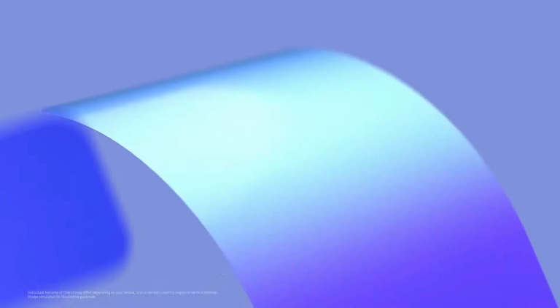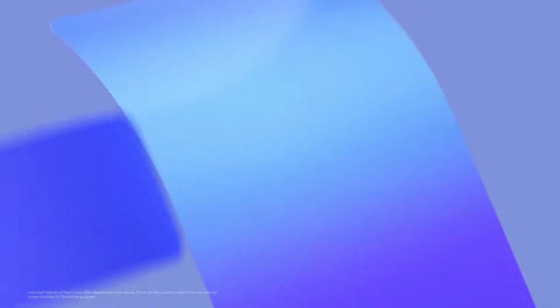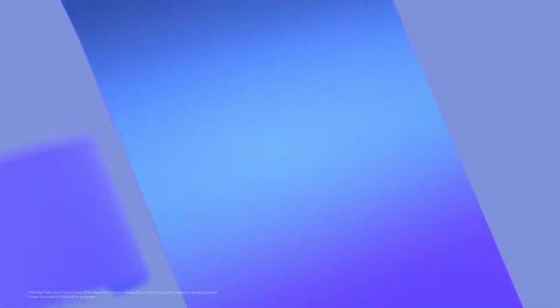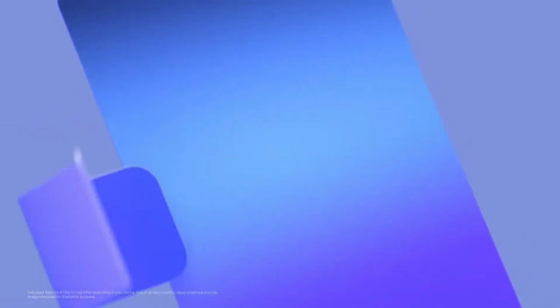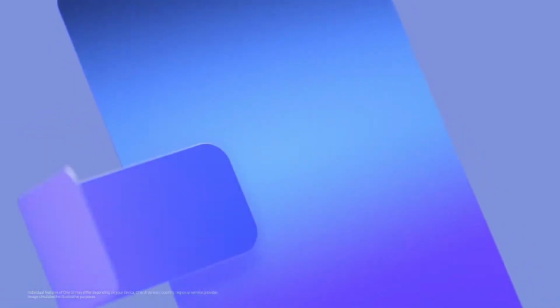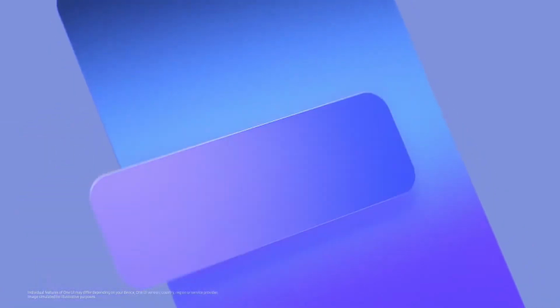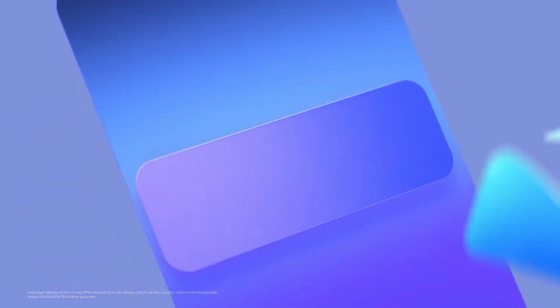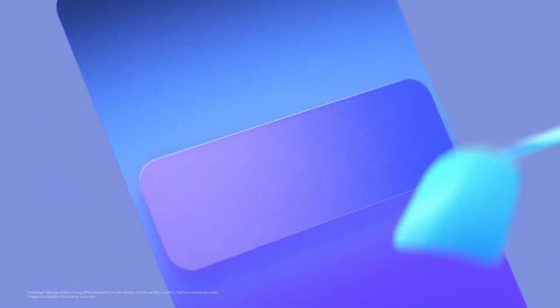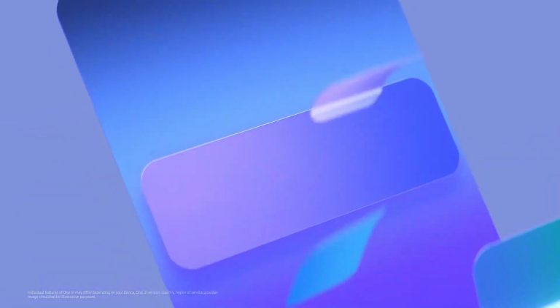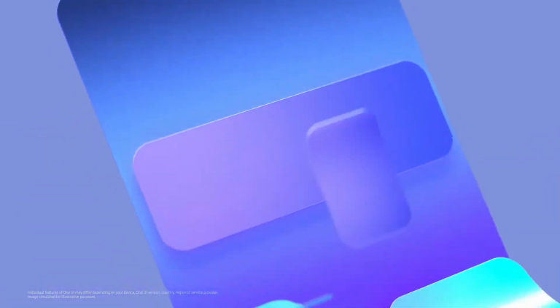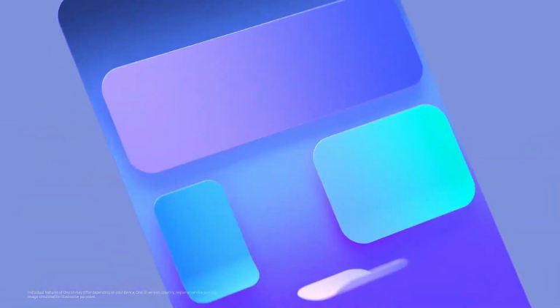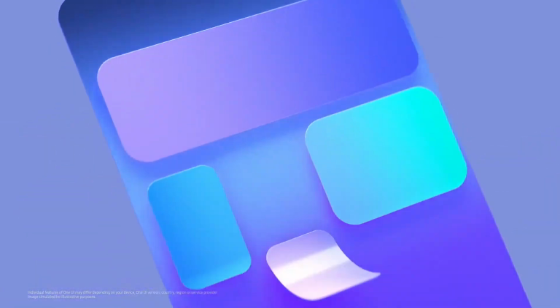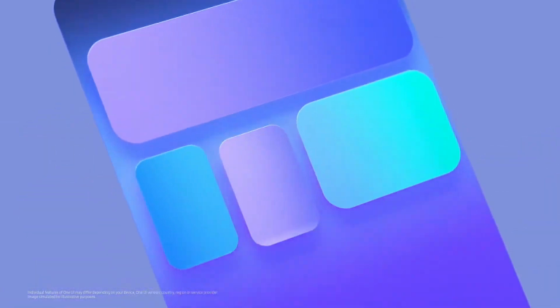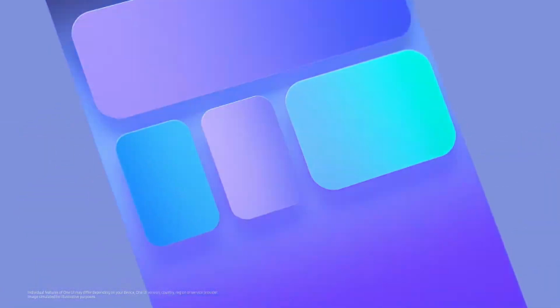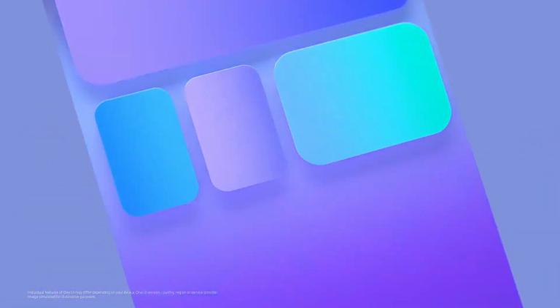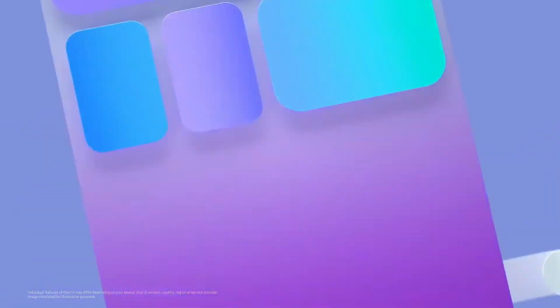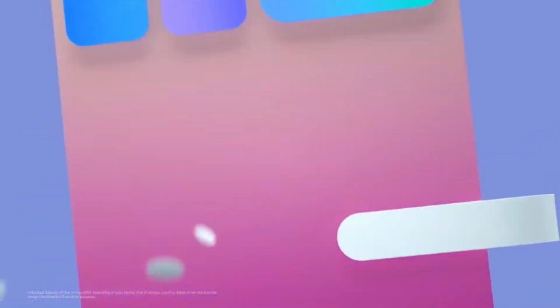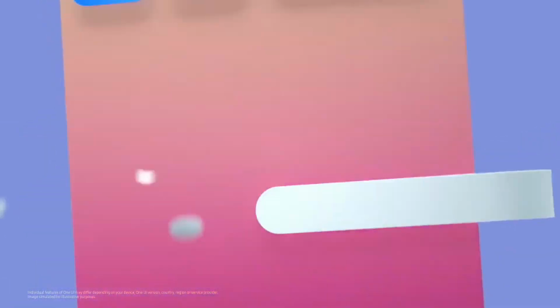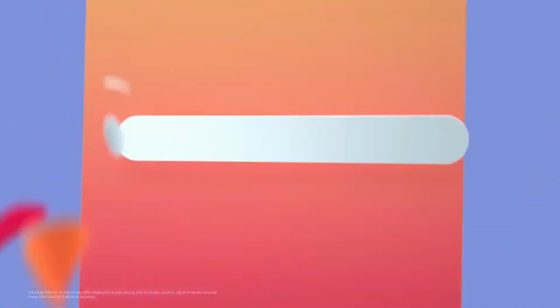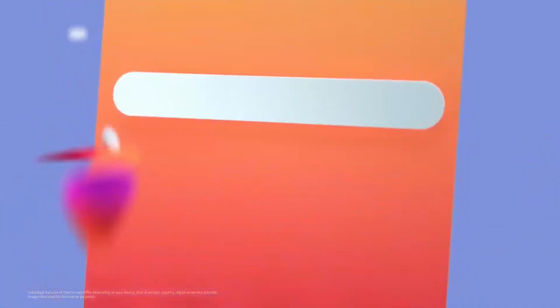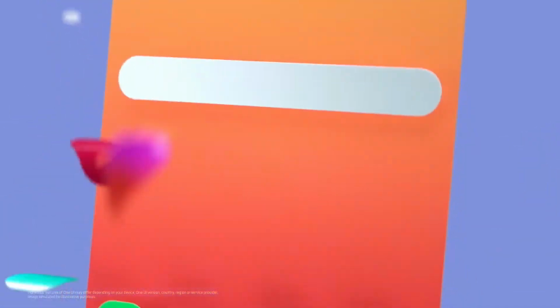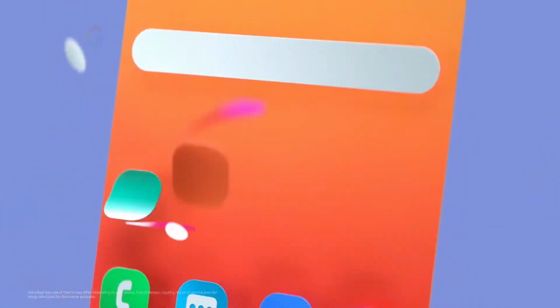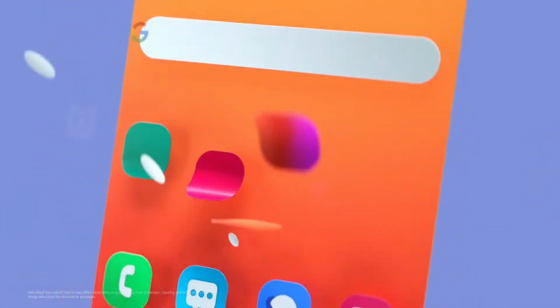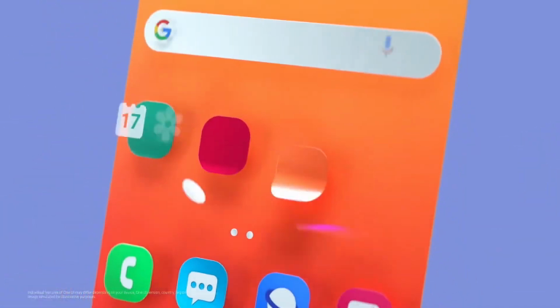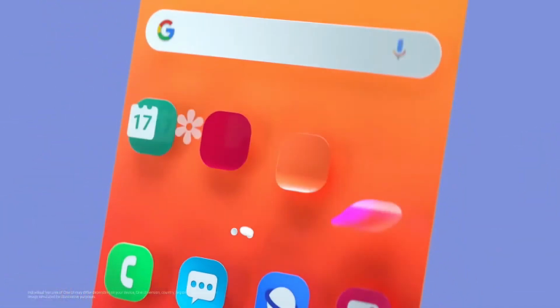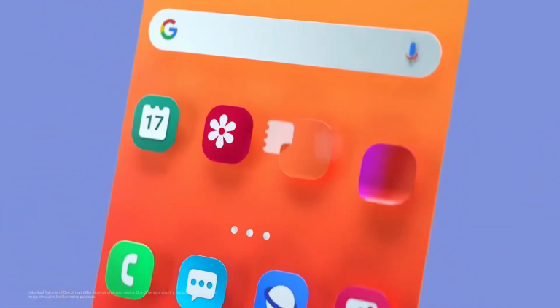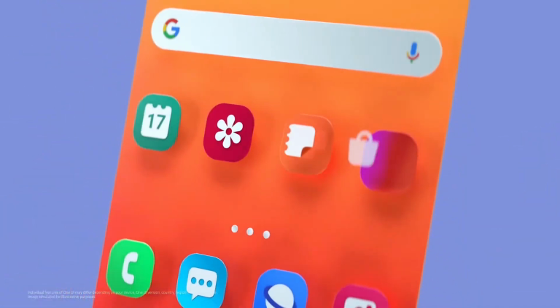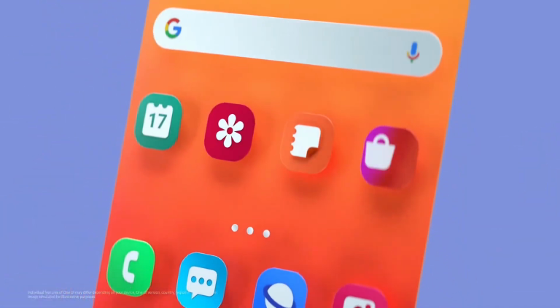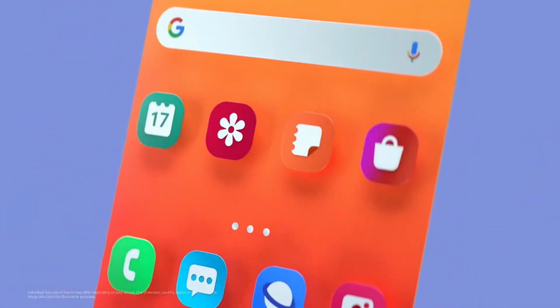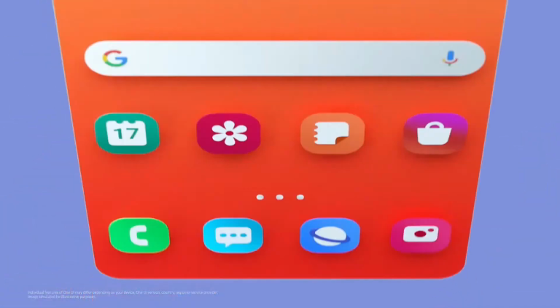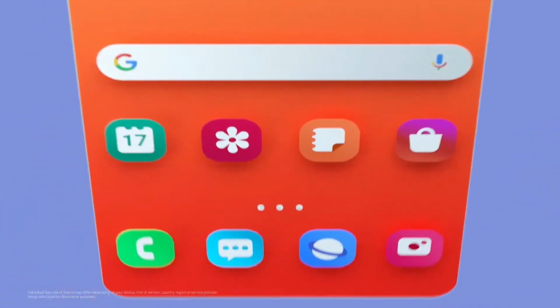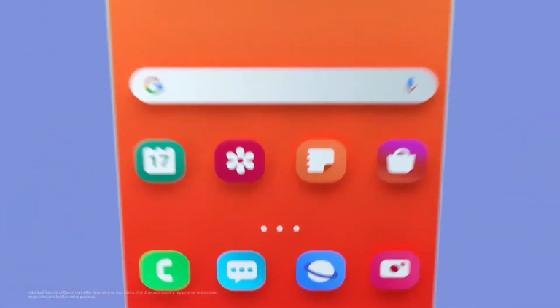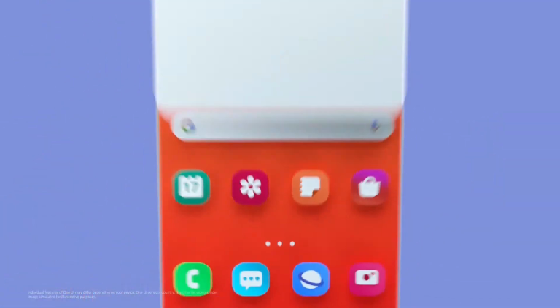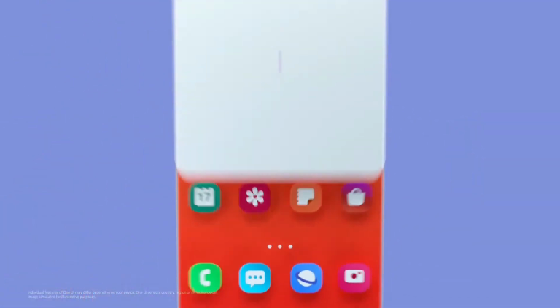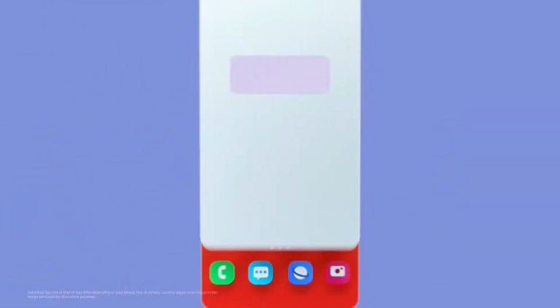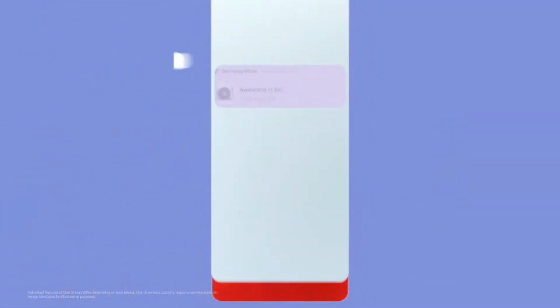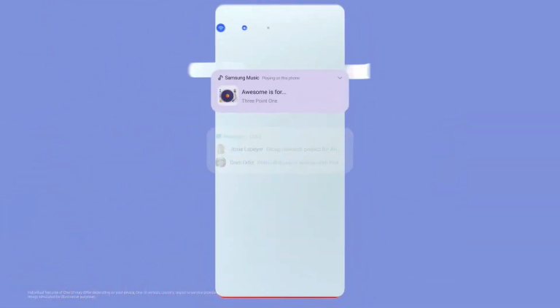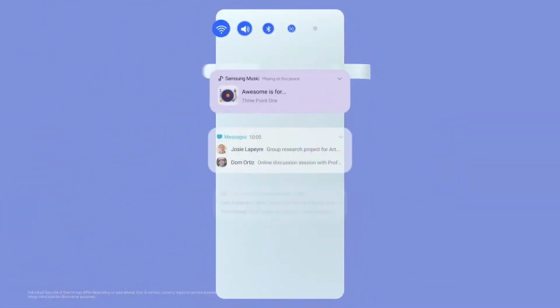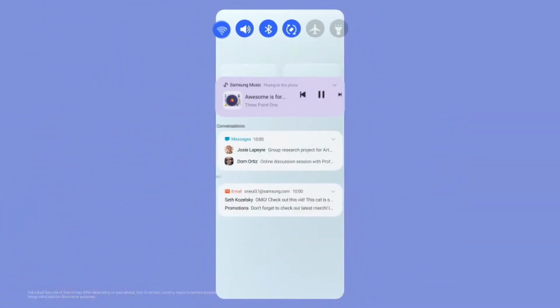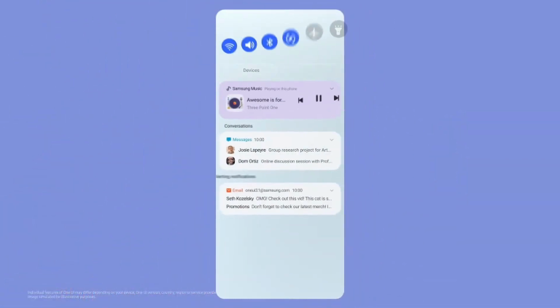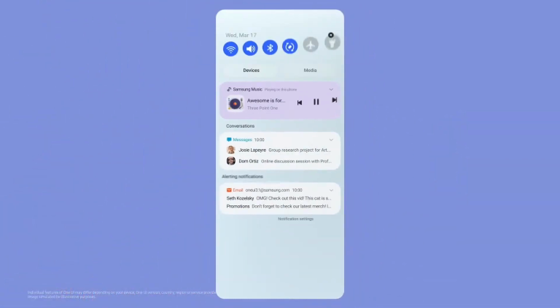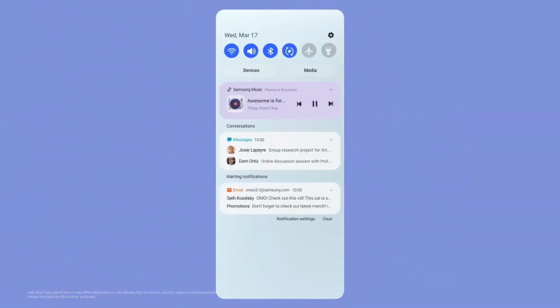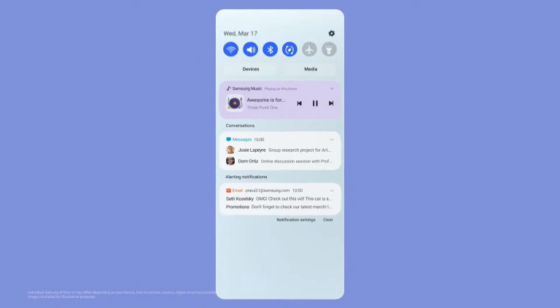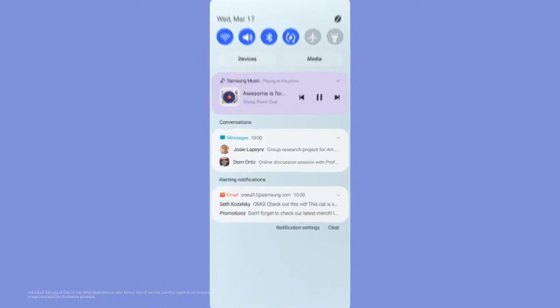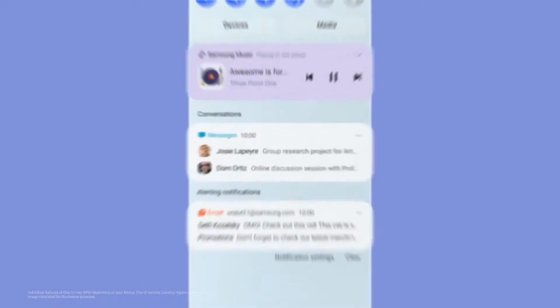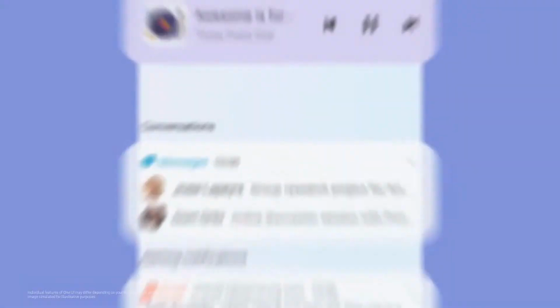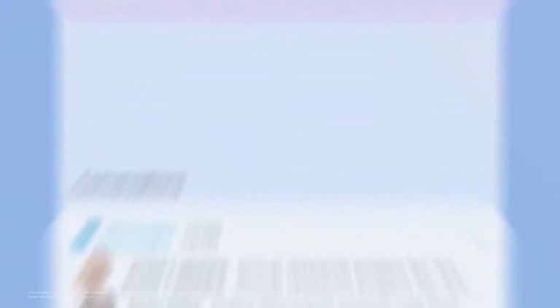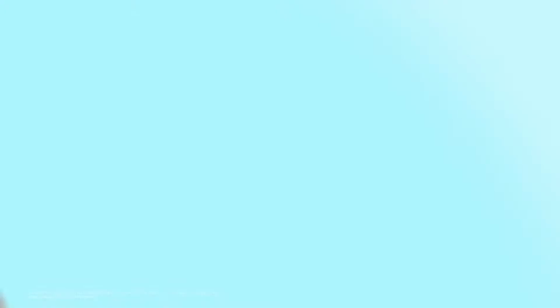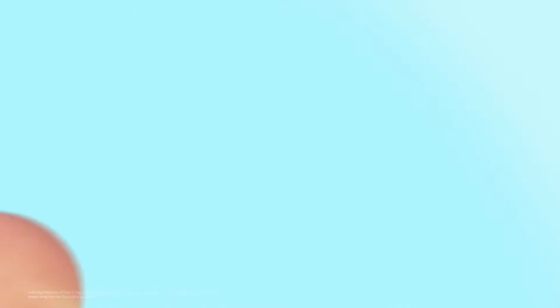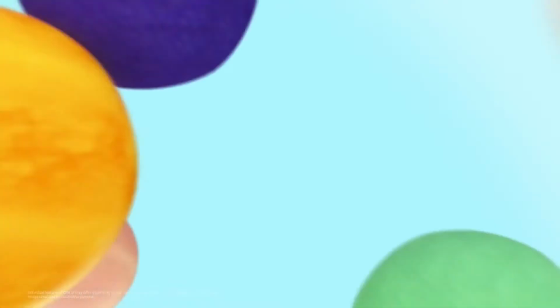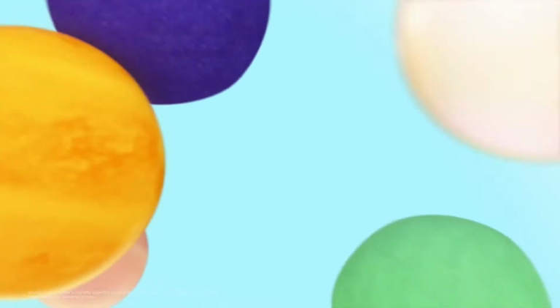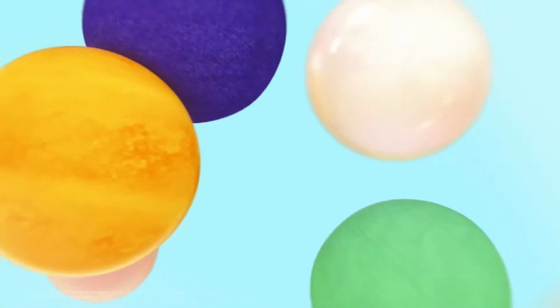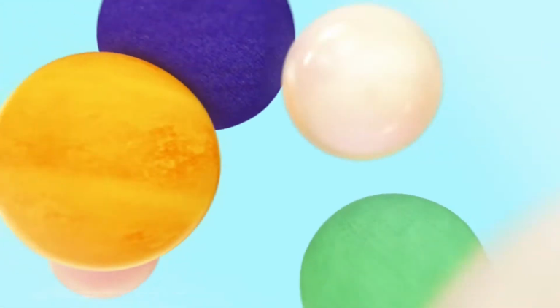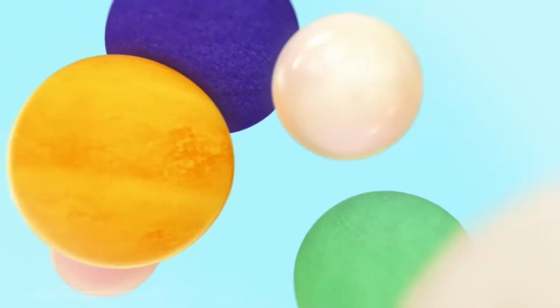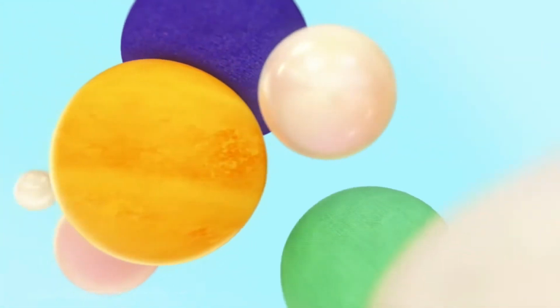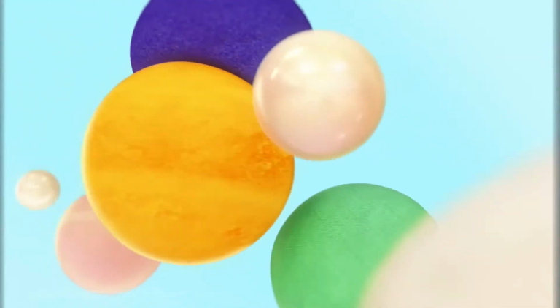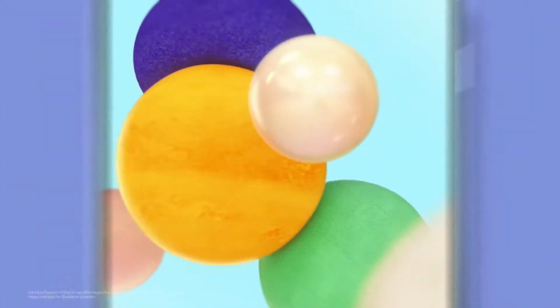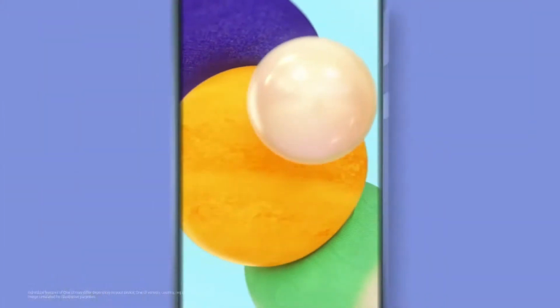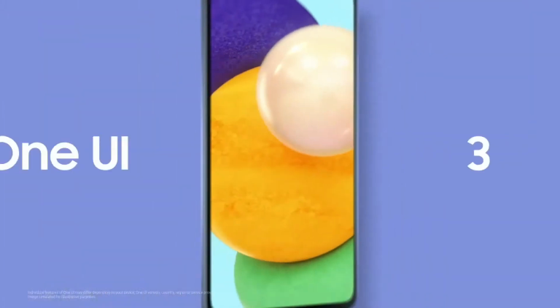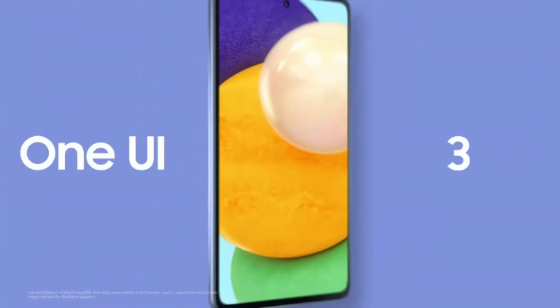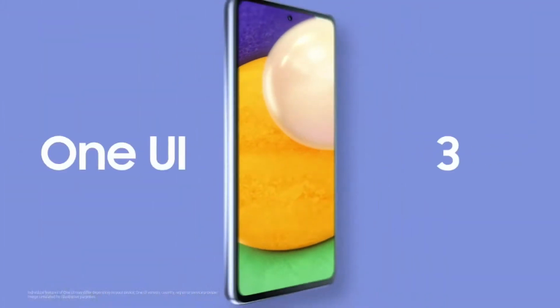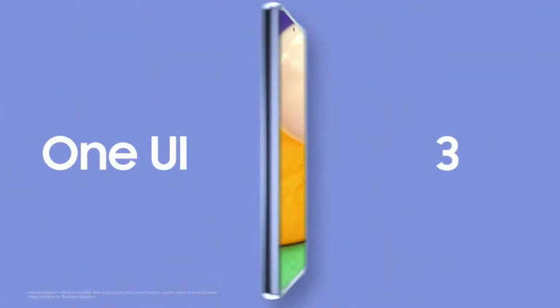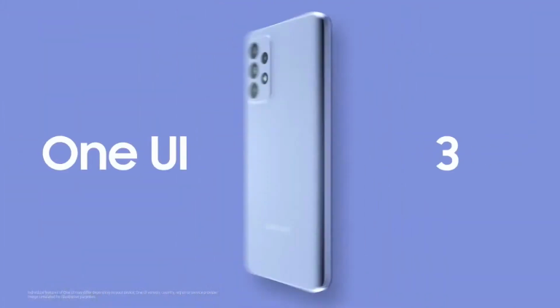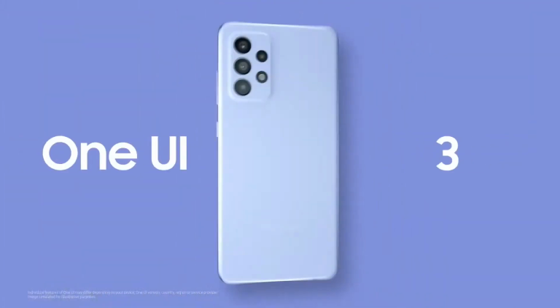One, two, three — get hype! Because One UI 3.1 is finally here for you in your Galaxy A.